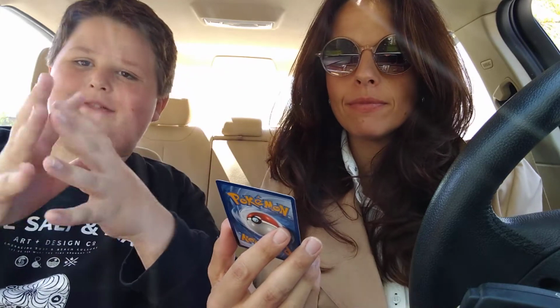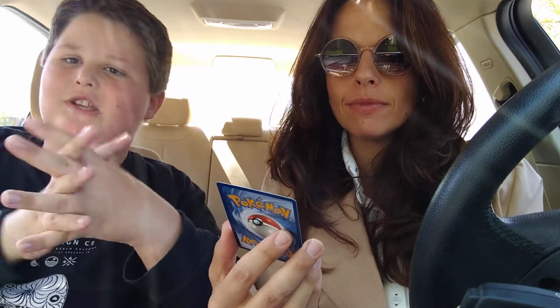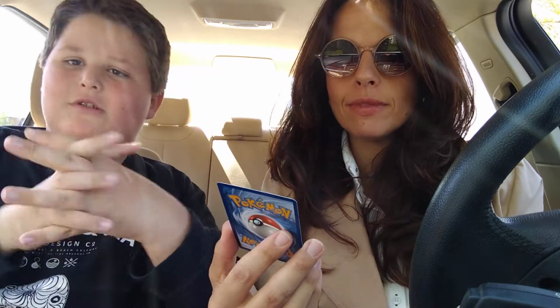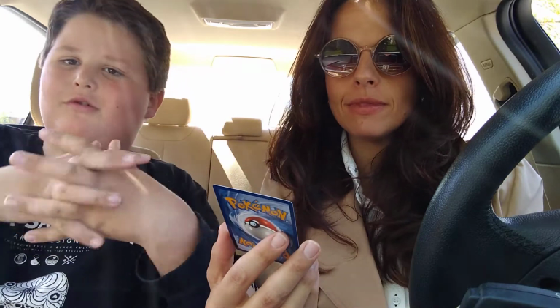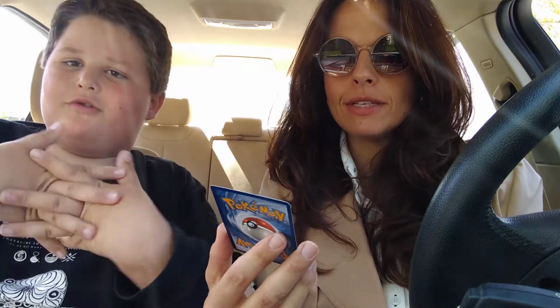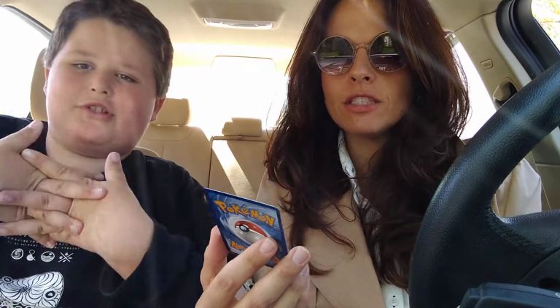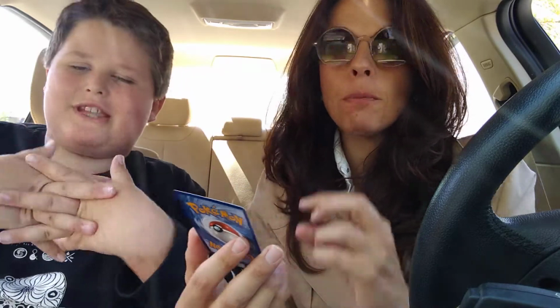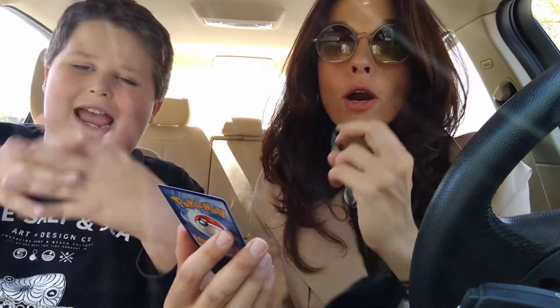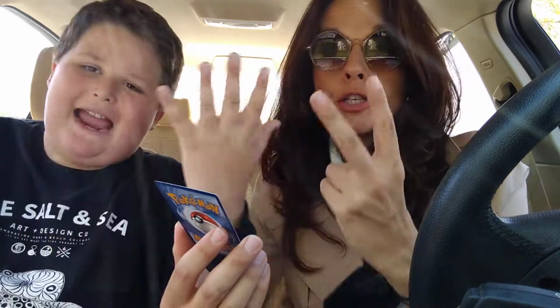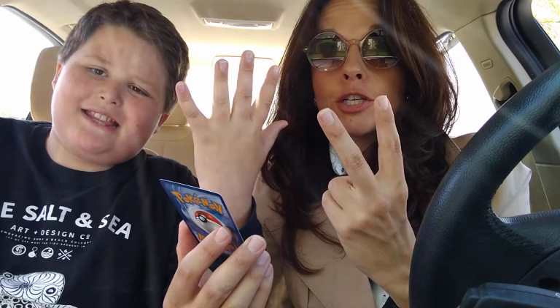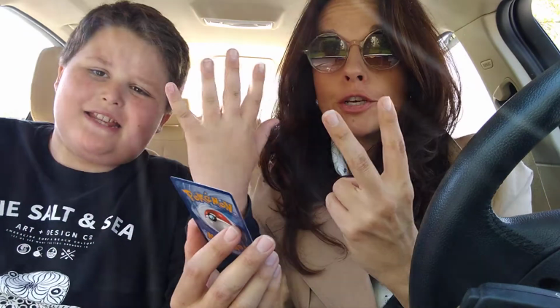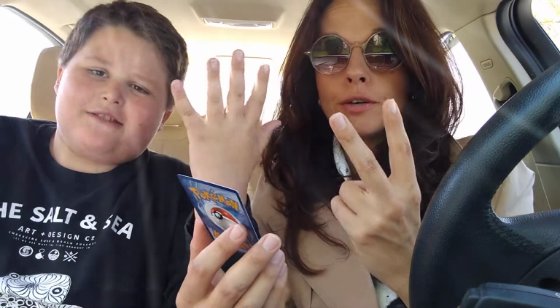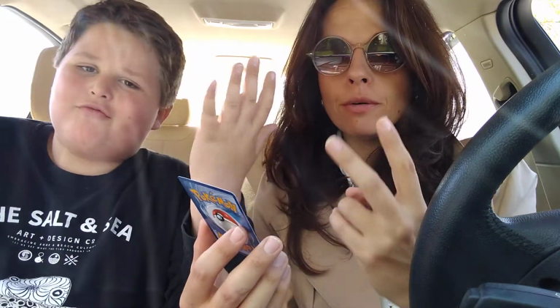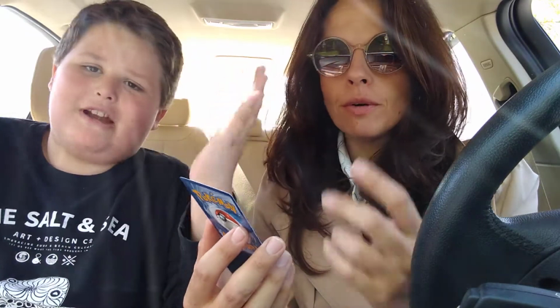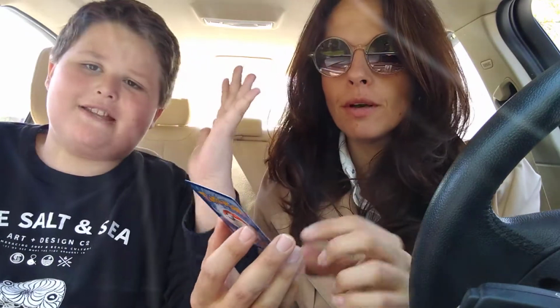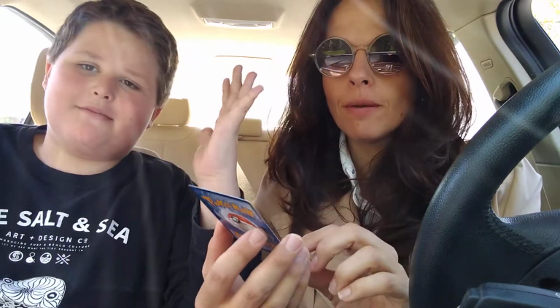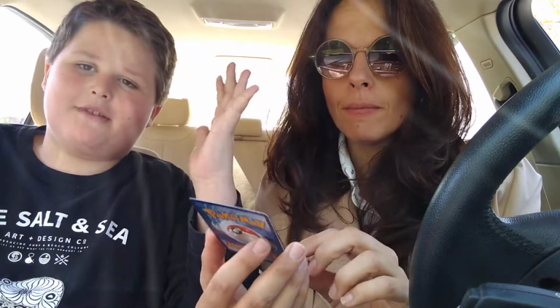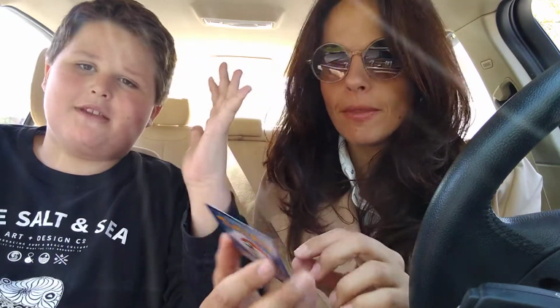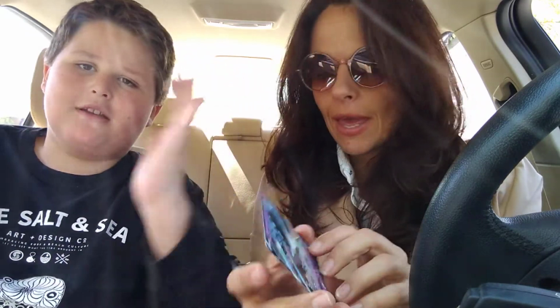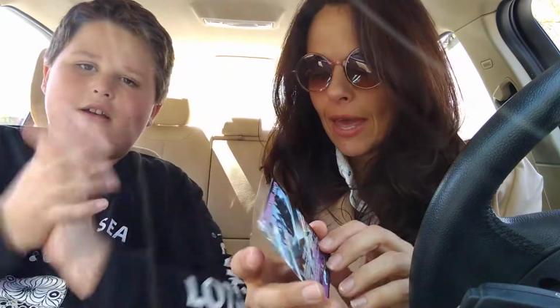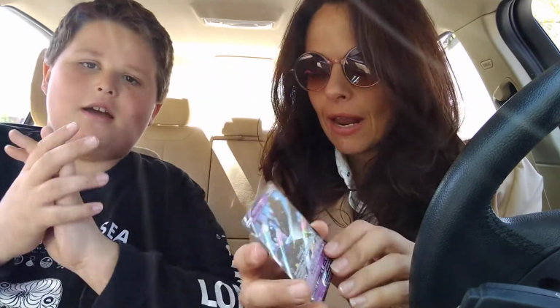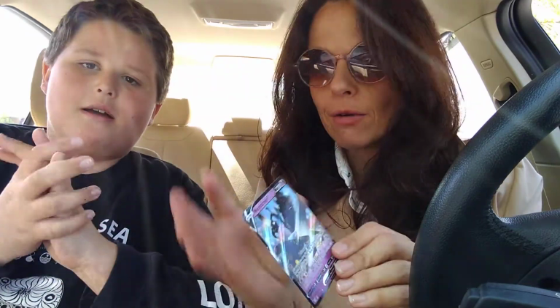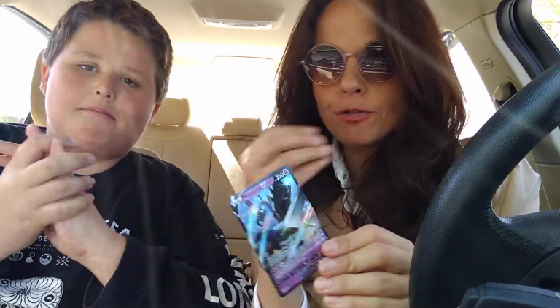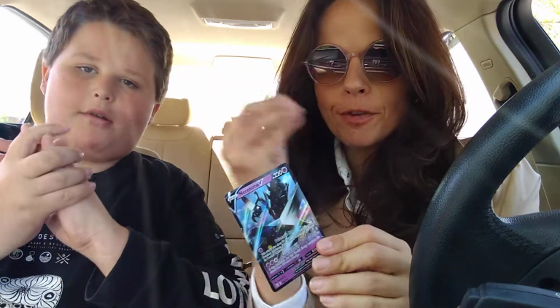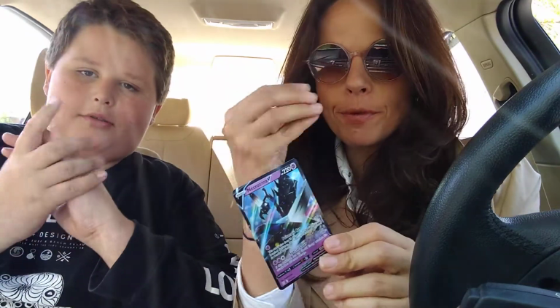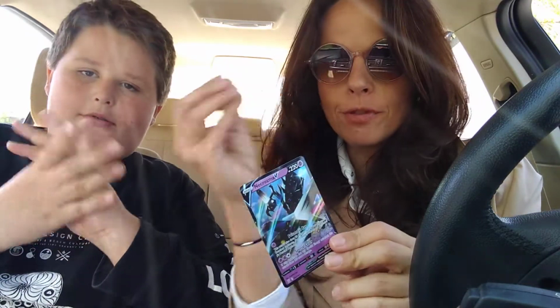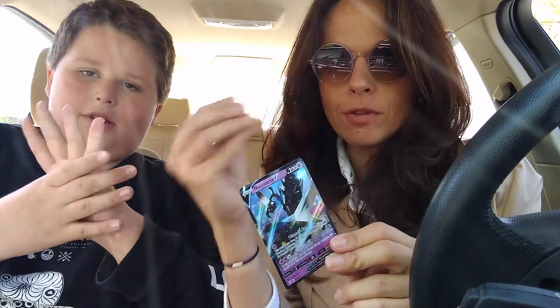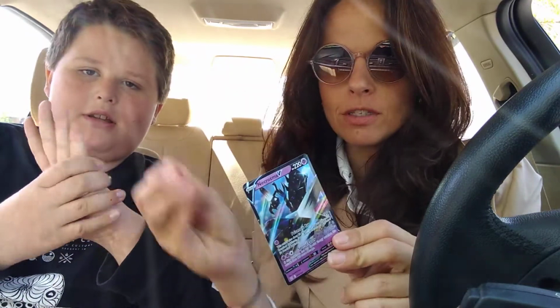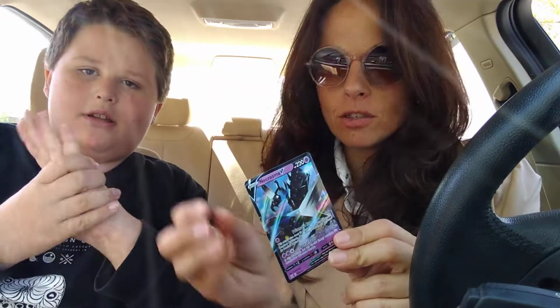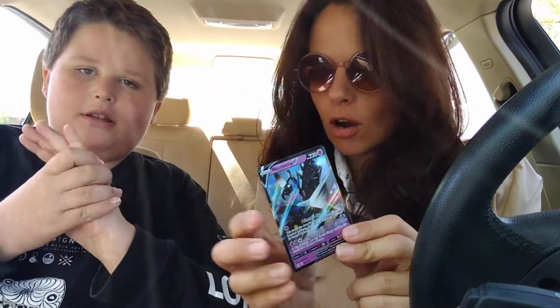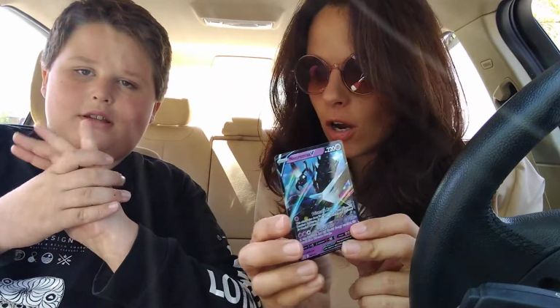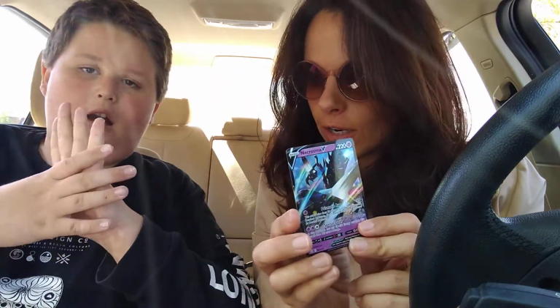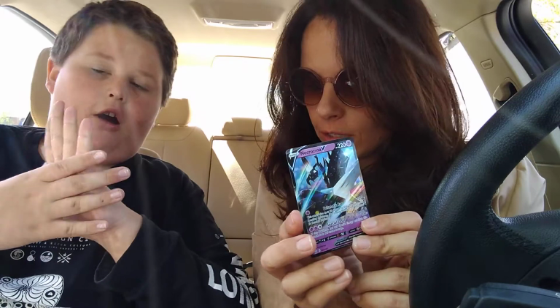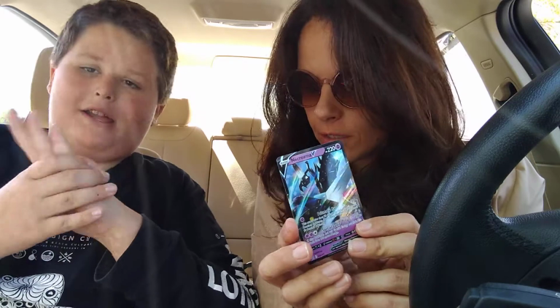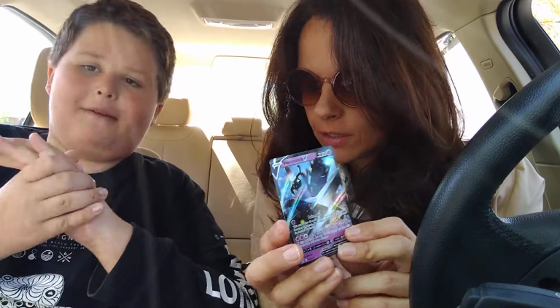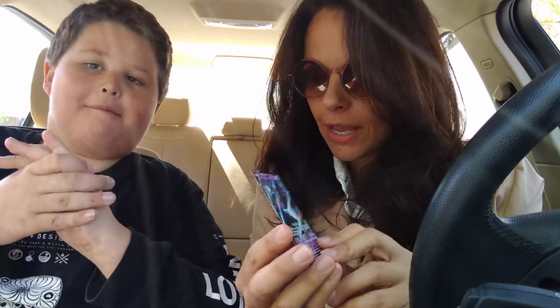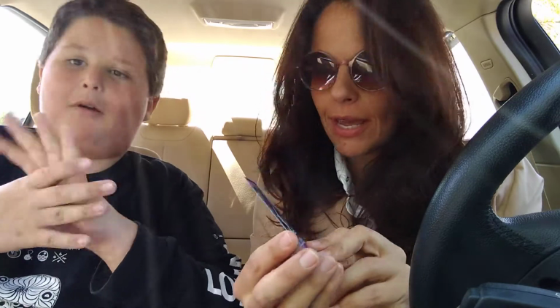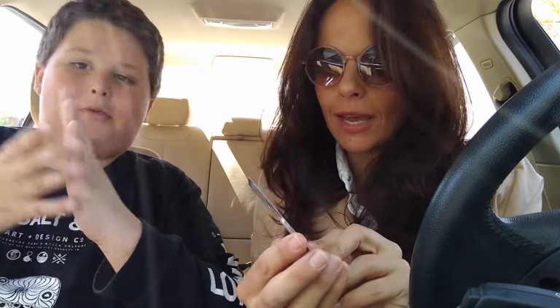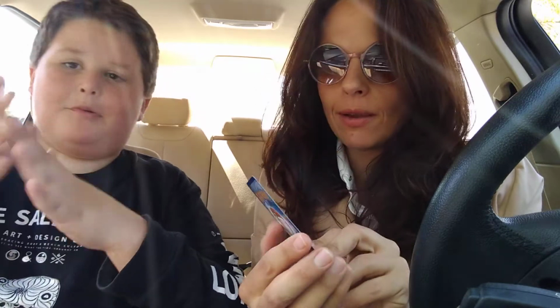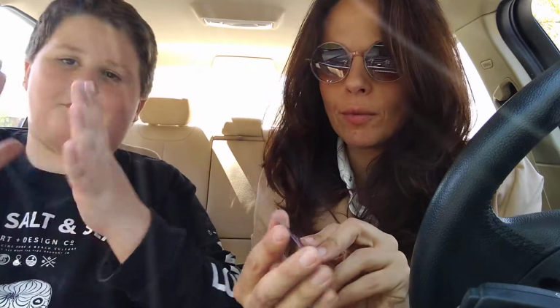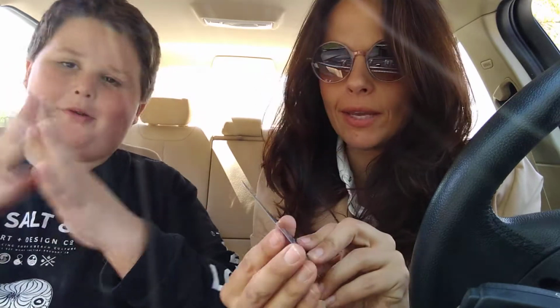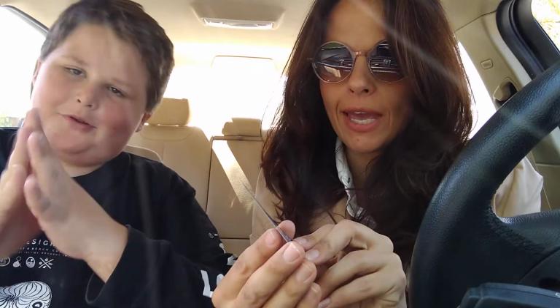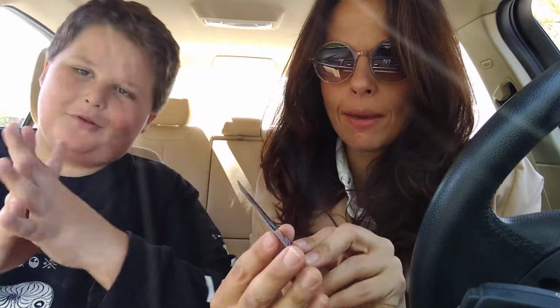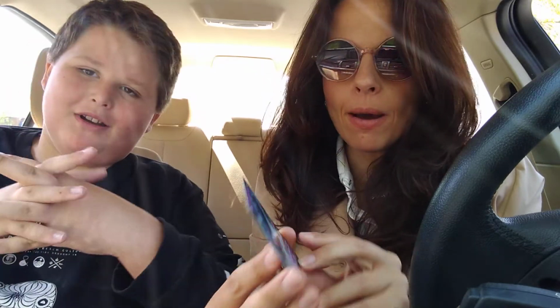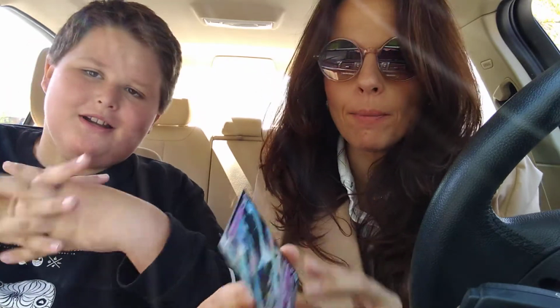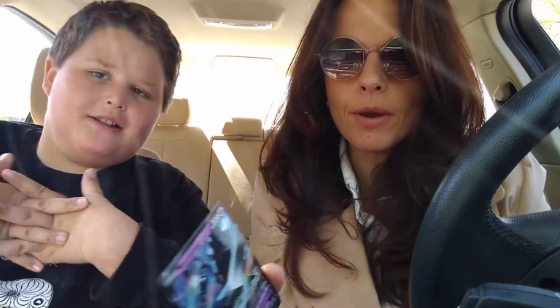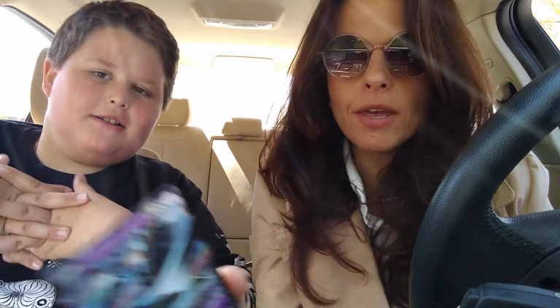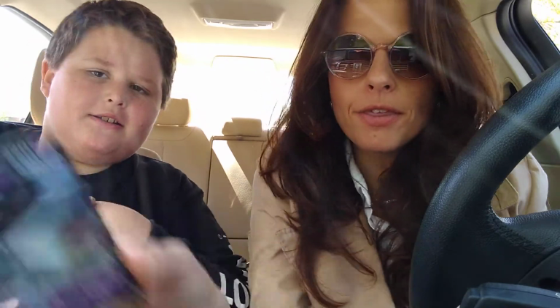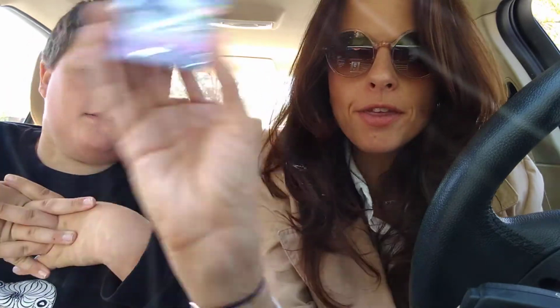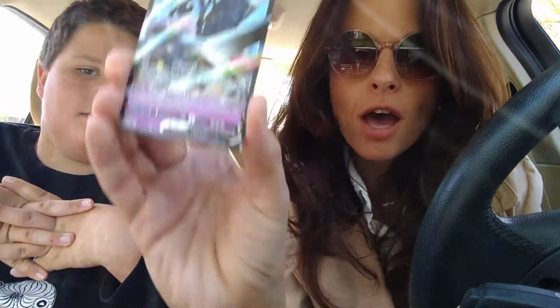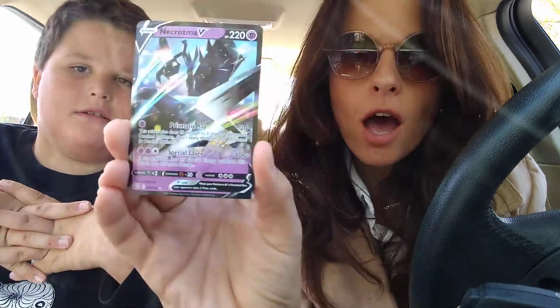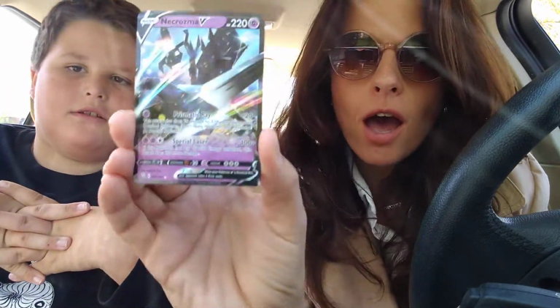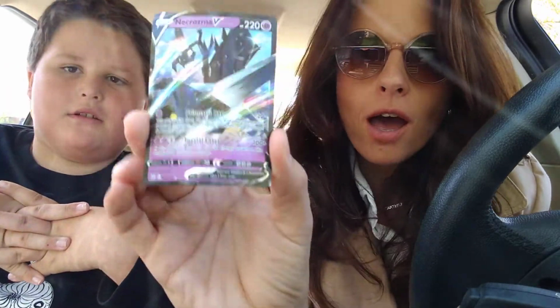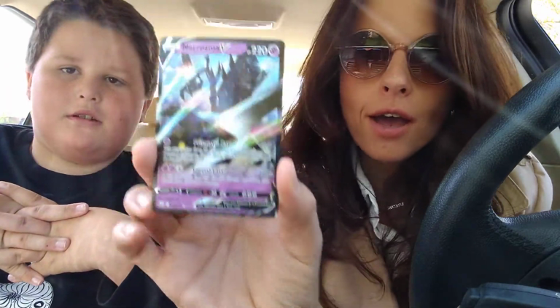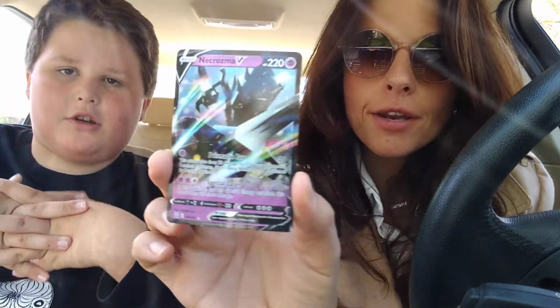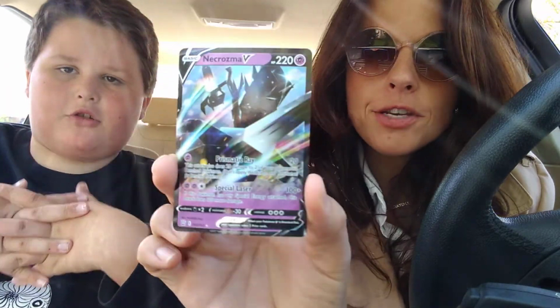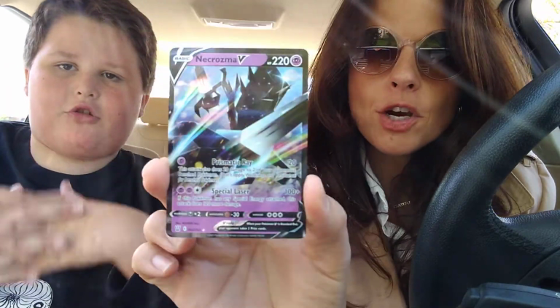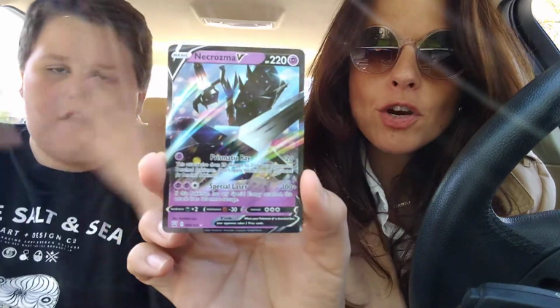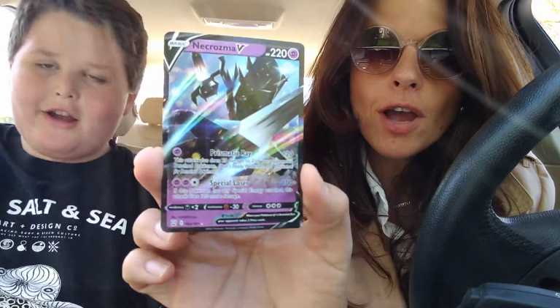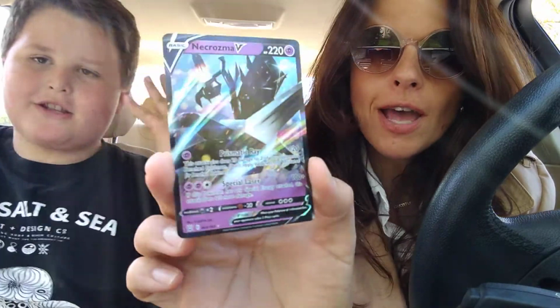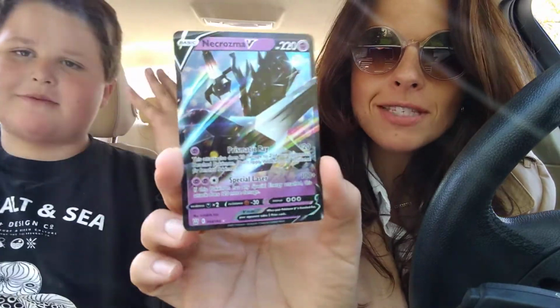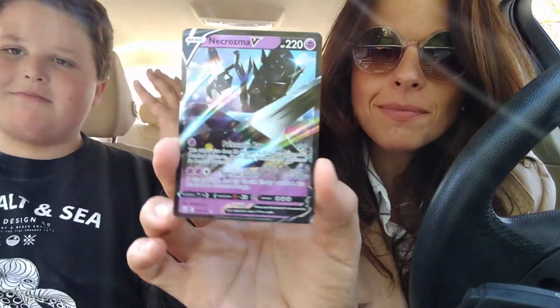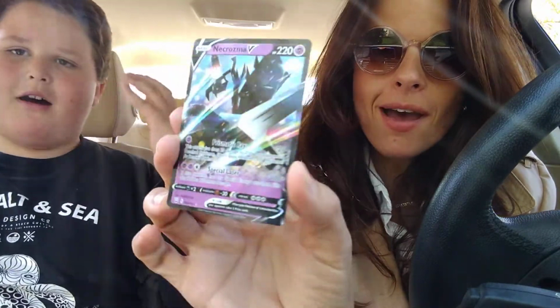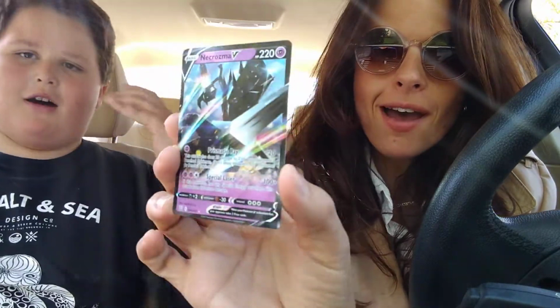I'm so sorry guys, the video ended randomly. This is part 2 — part 3, part 3. And we came up with Necrozma.